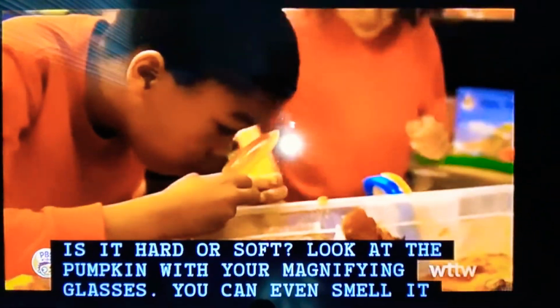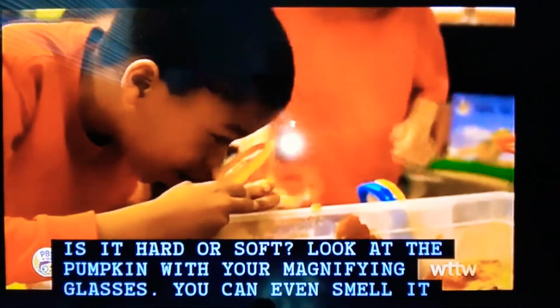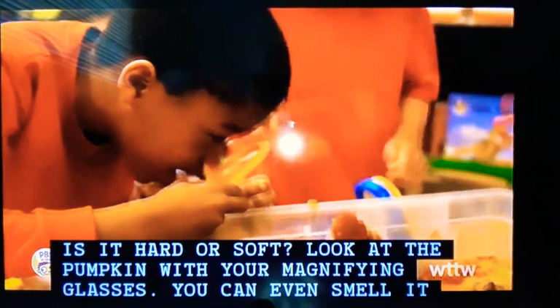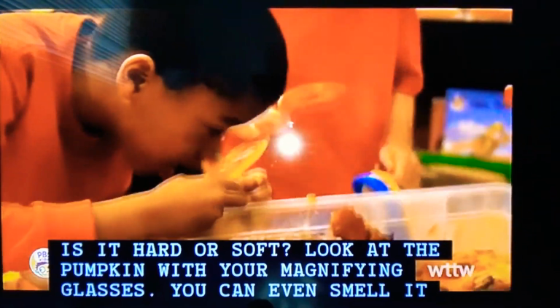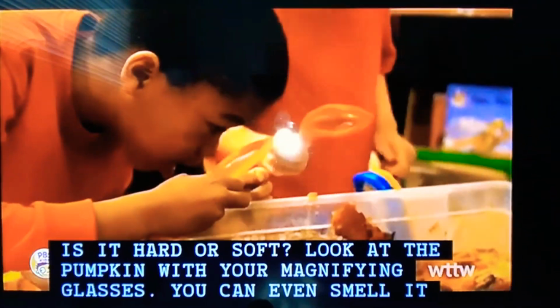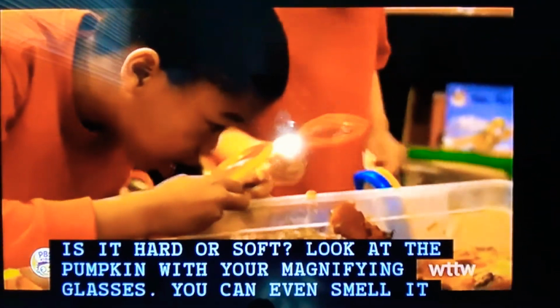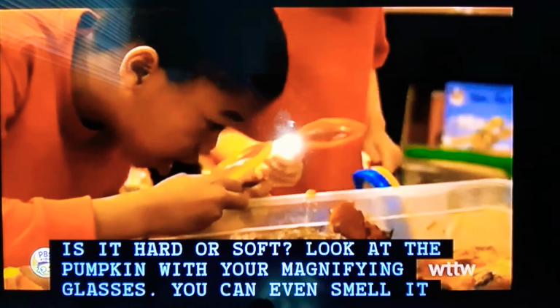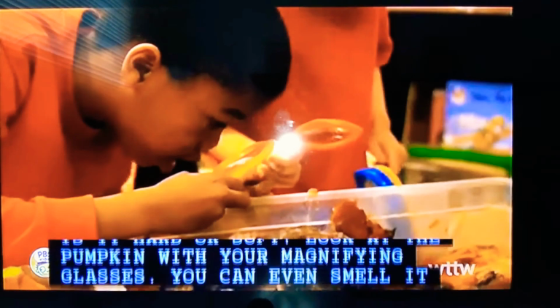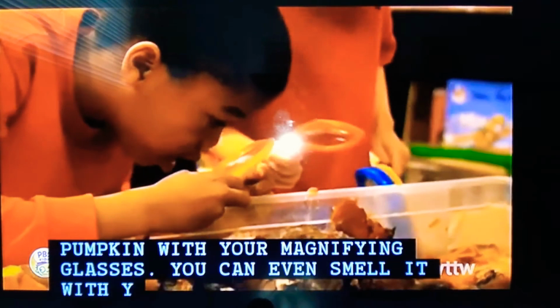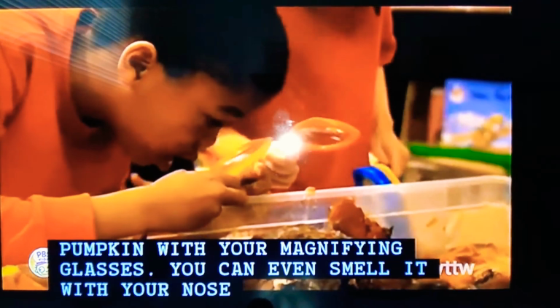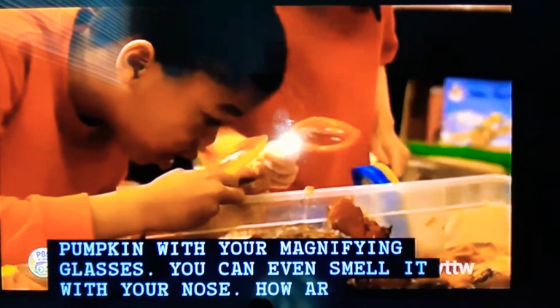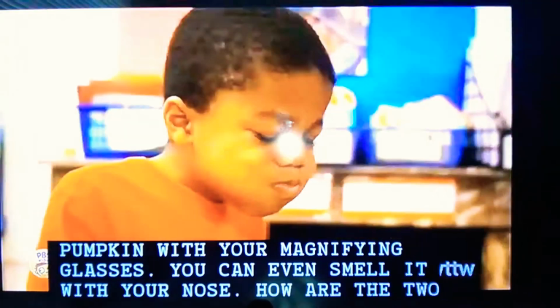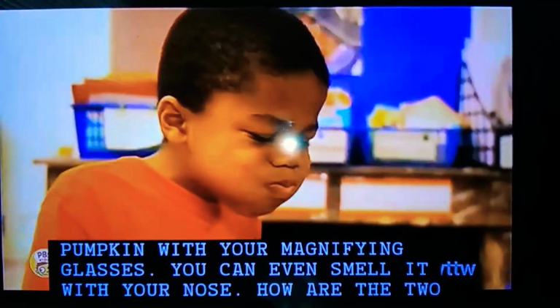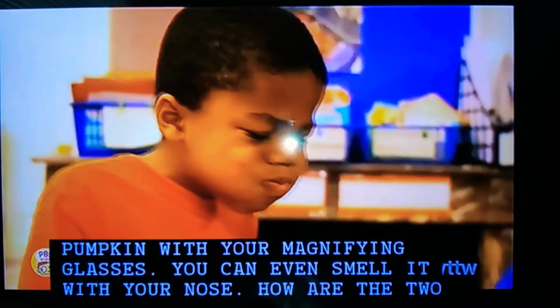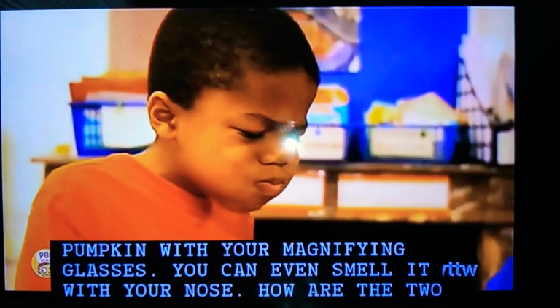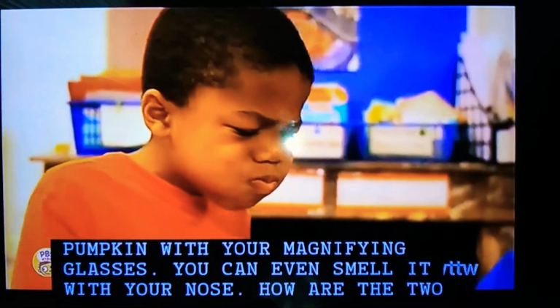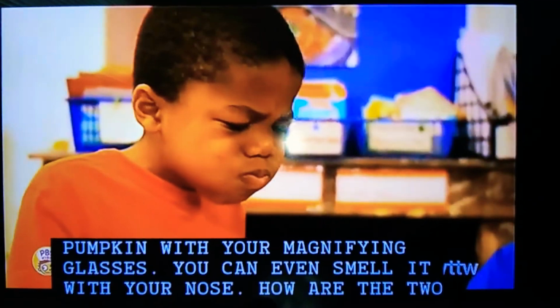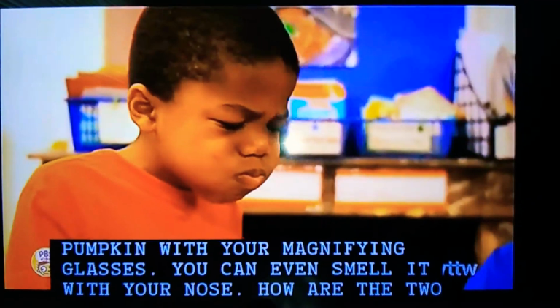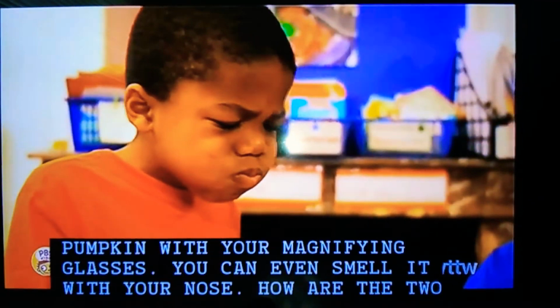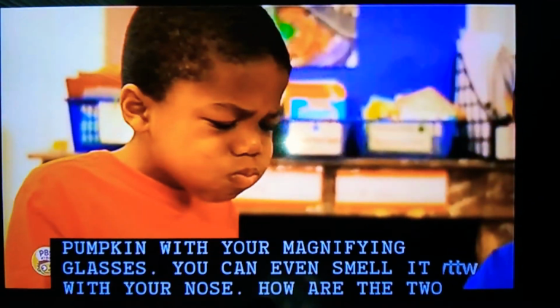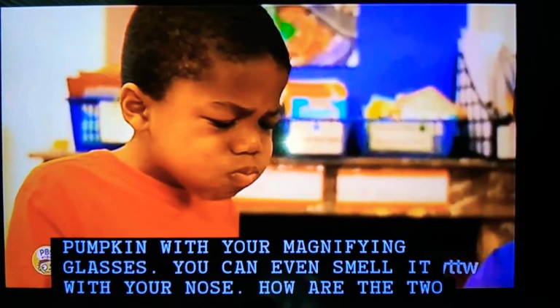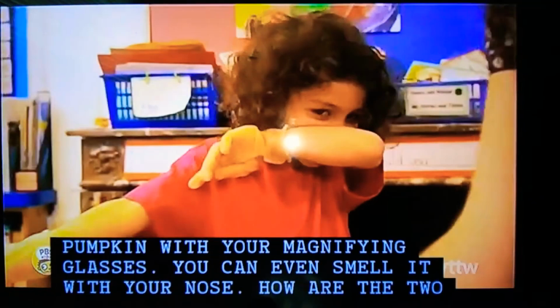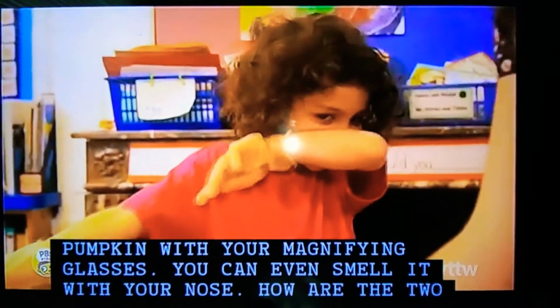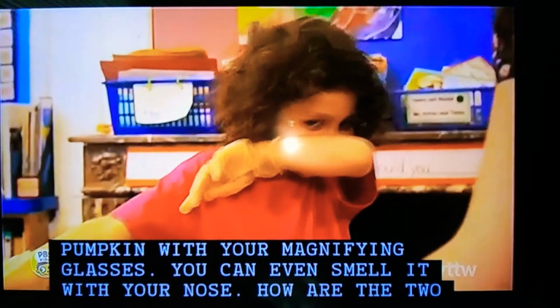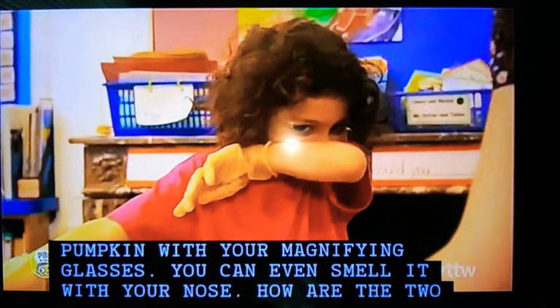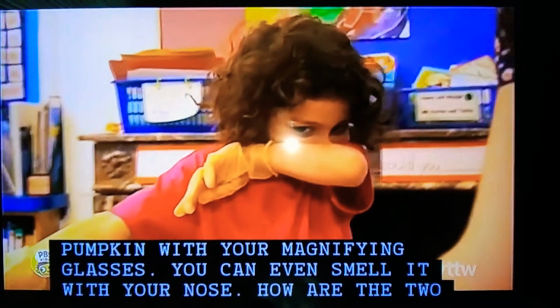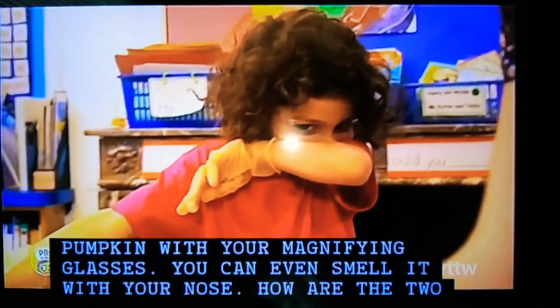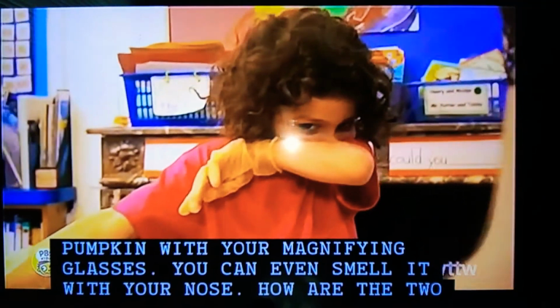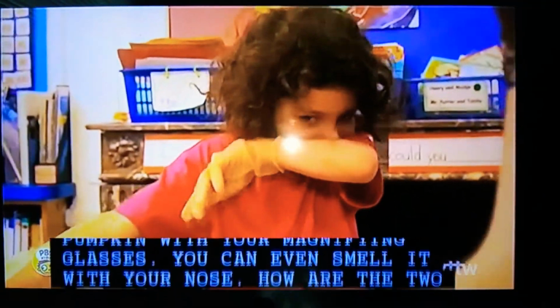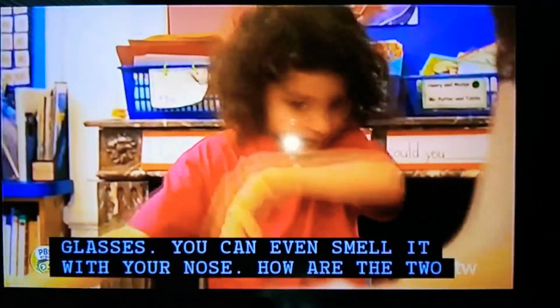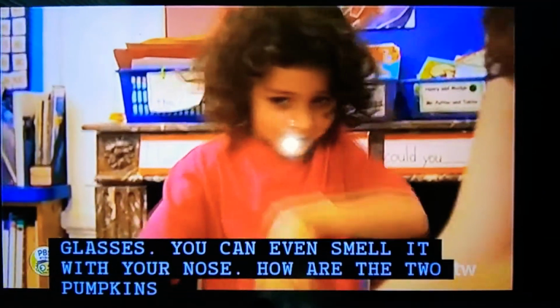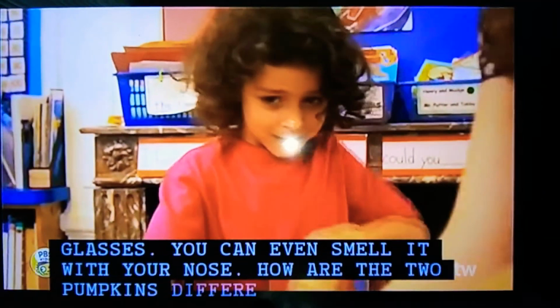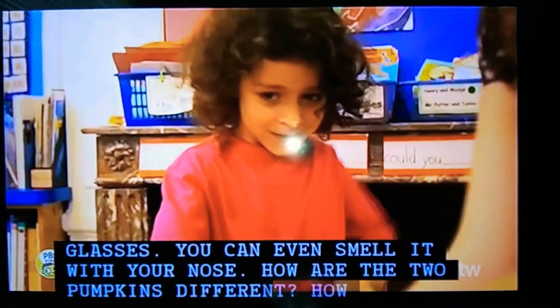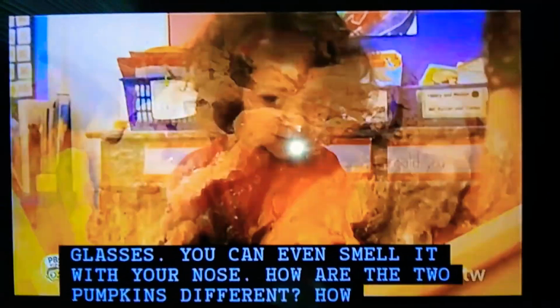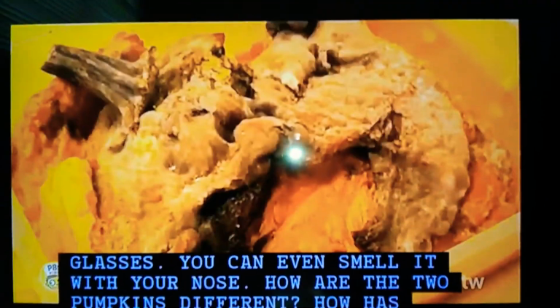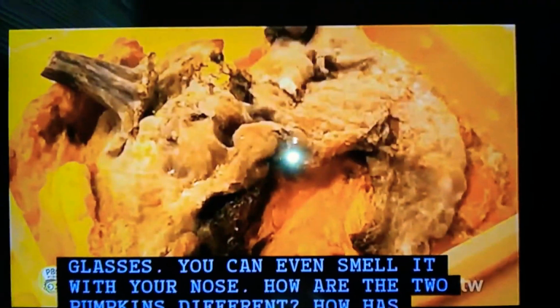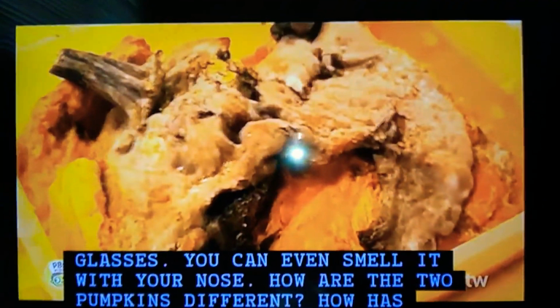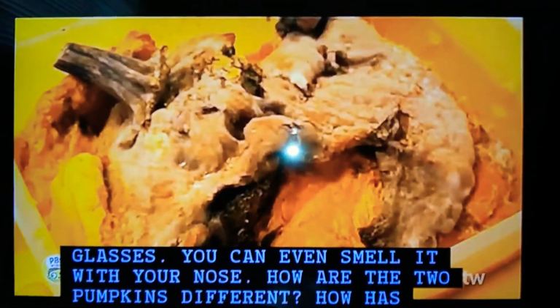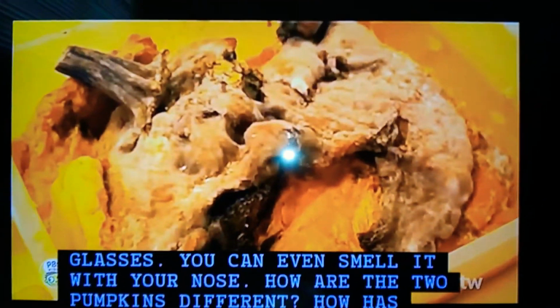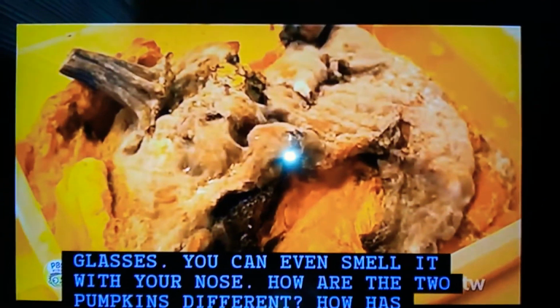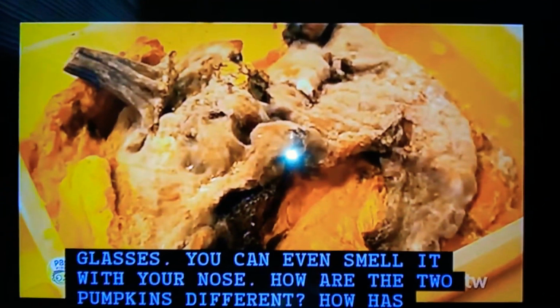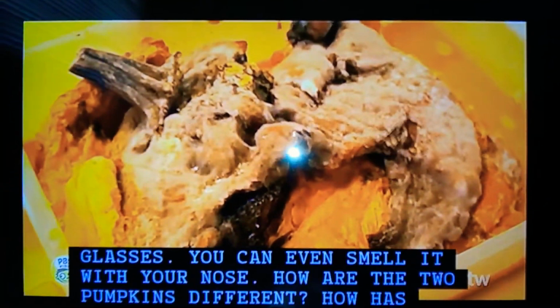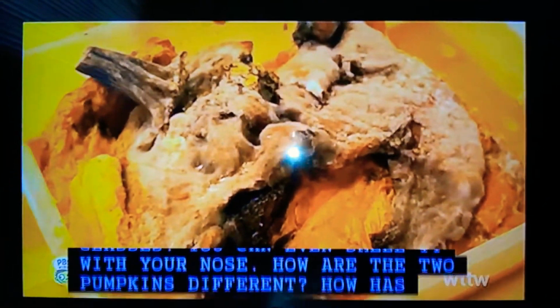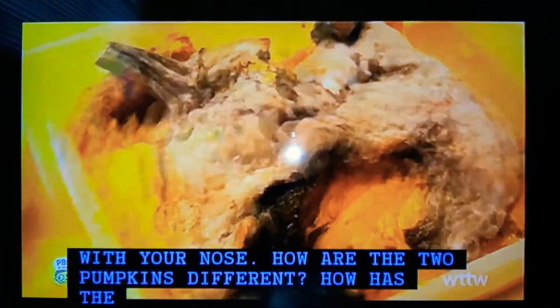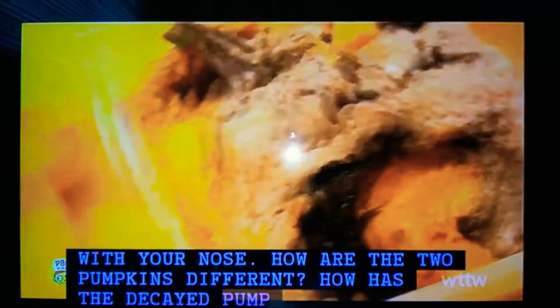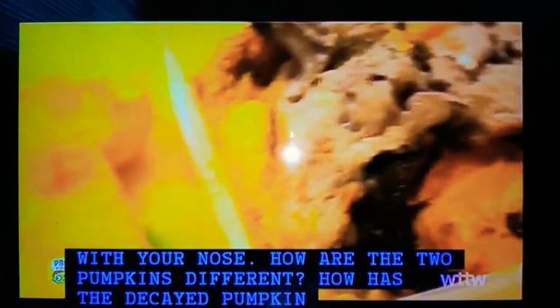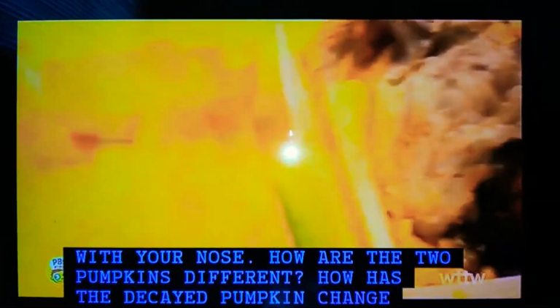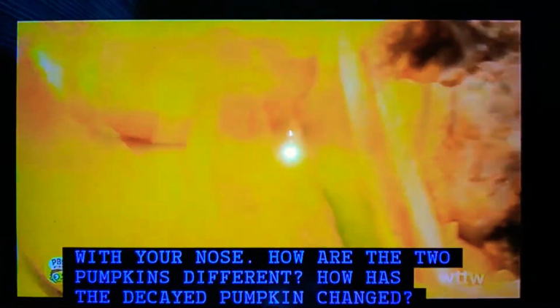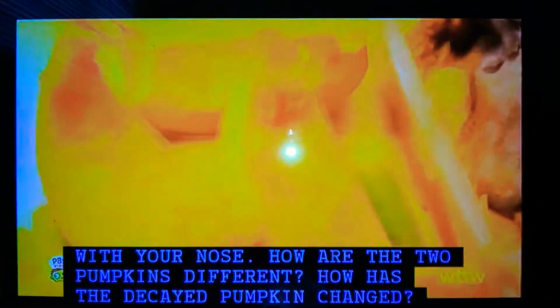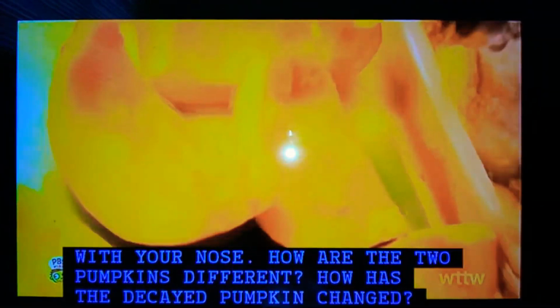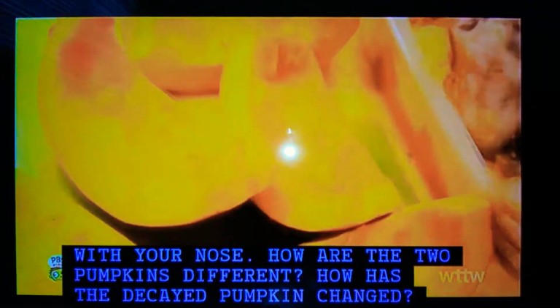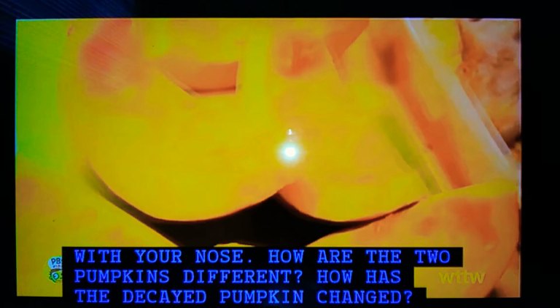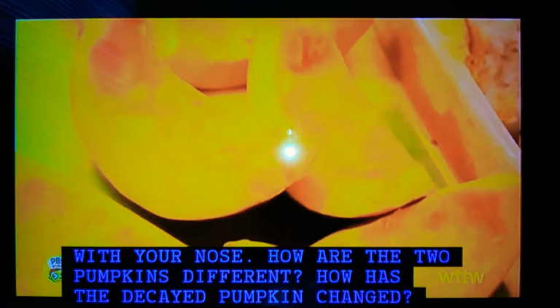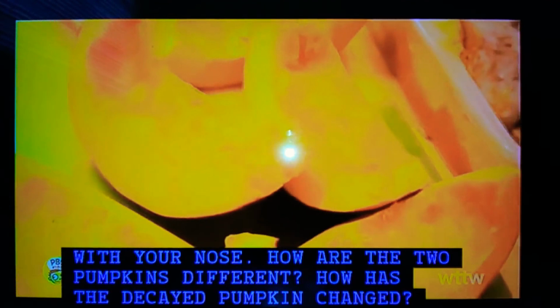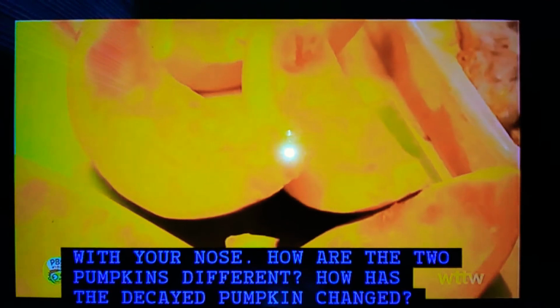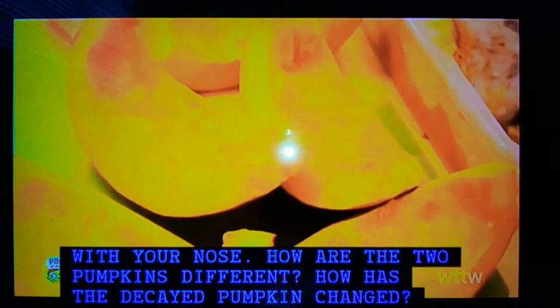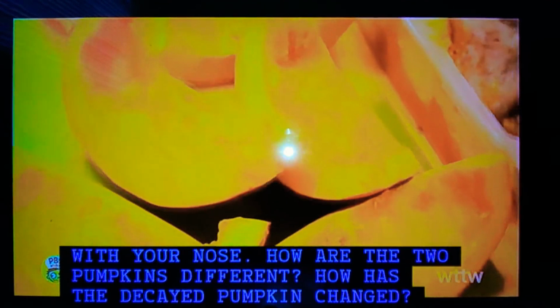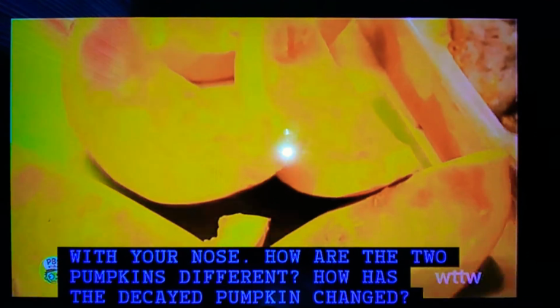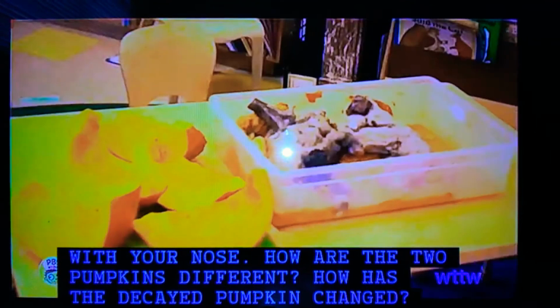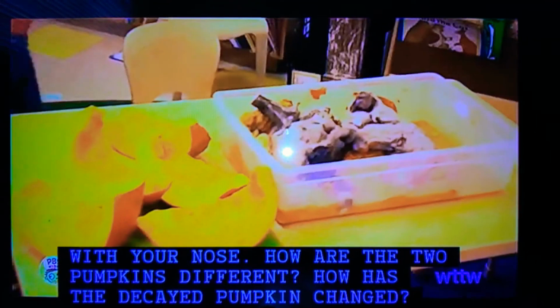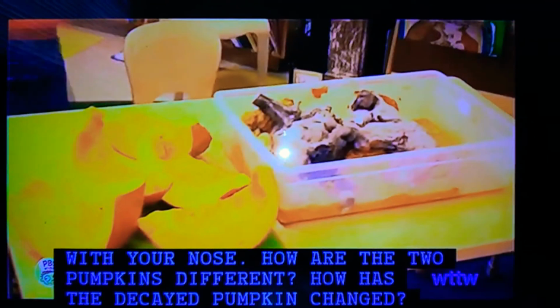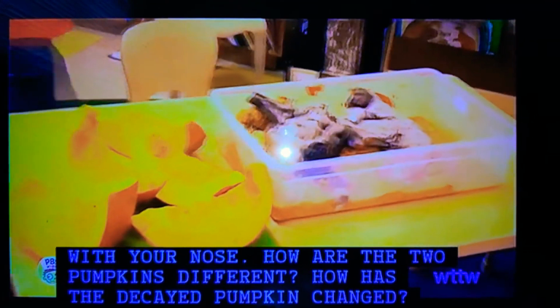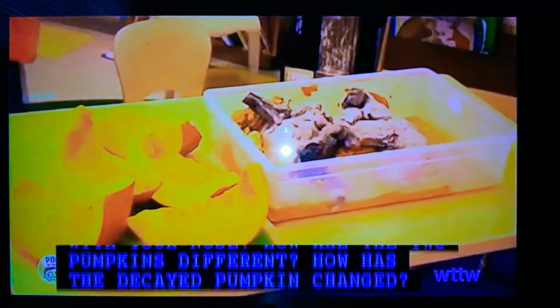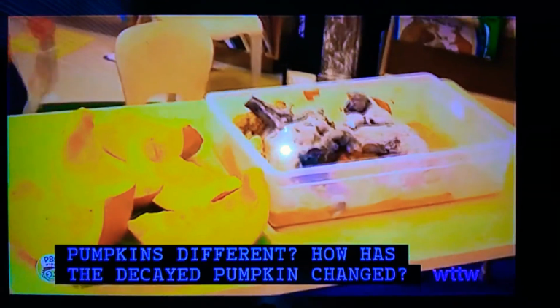You can even smell it with your nose. How are the two pumpkins different? How has the decayed pumpkin changed?